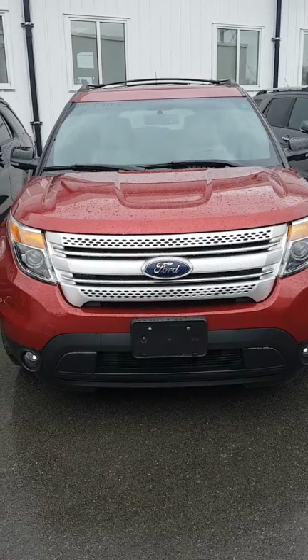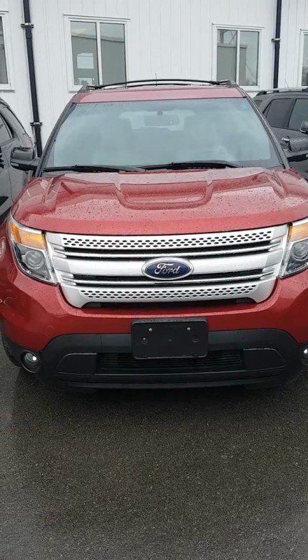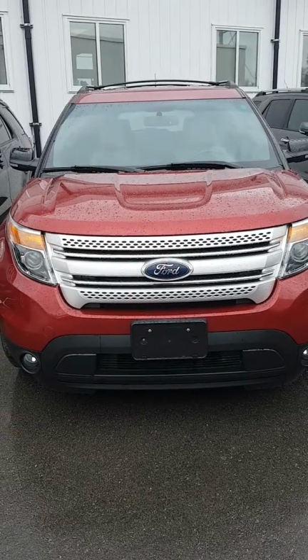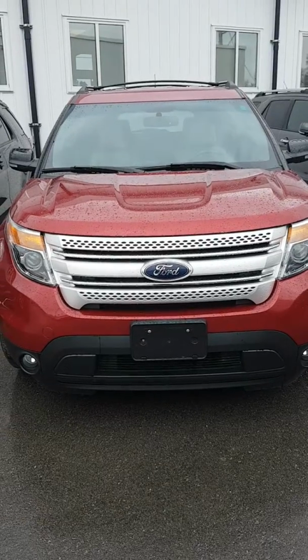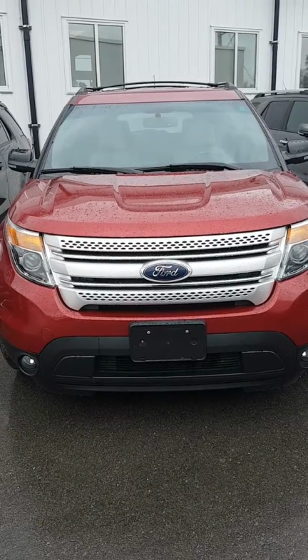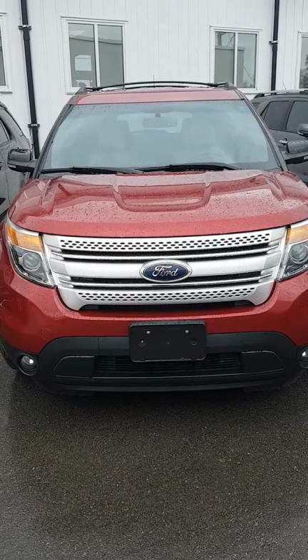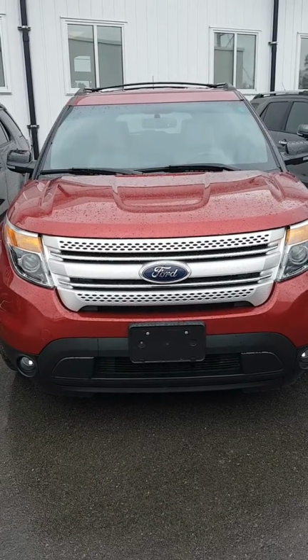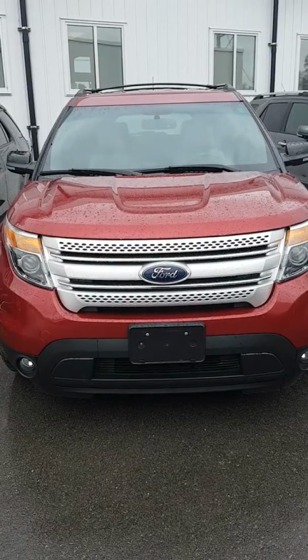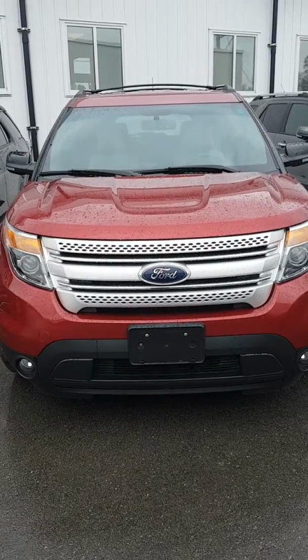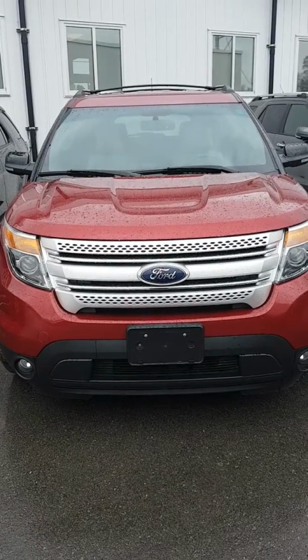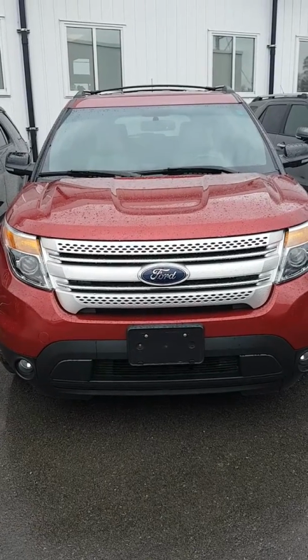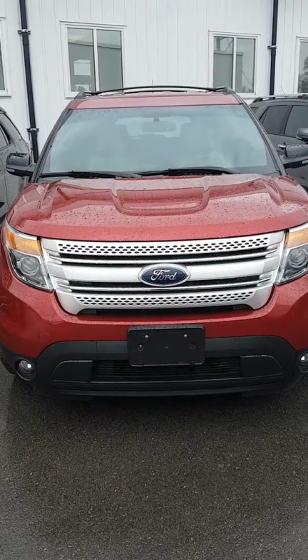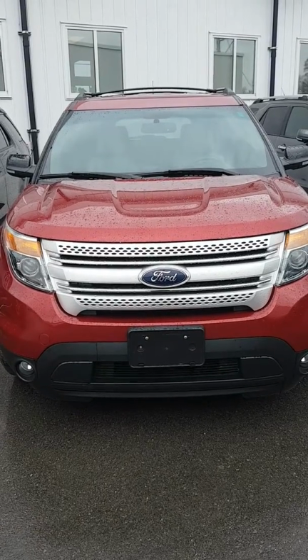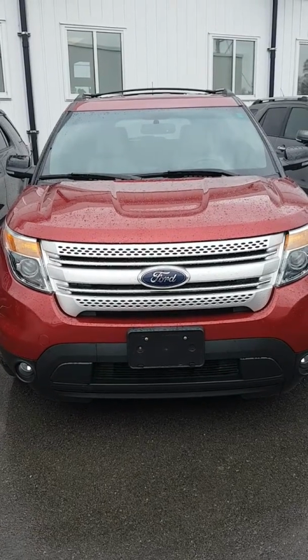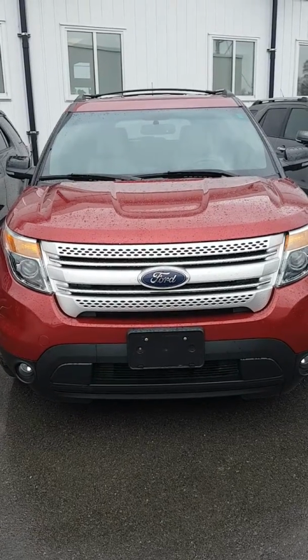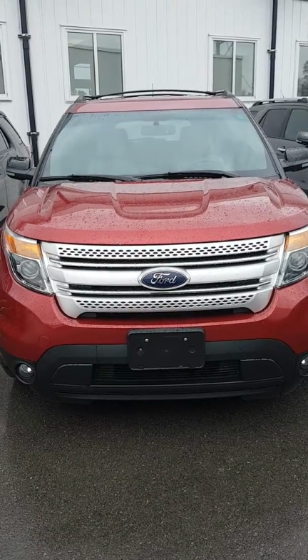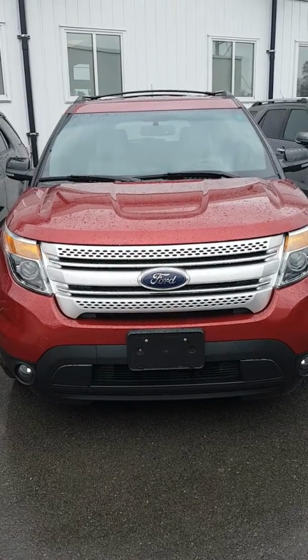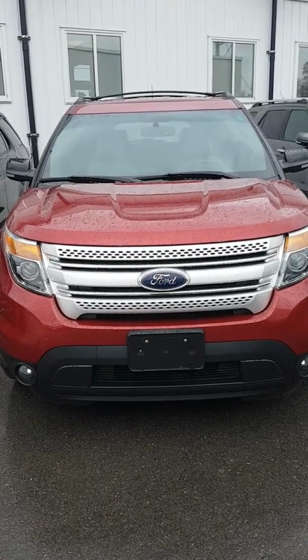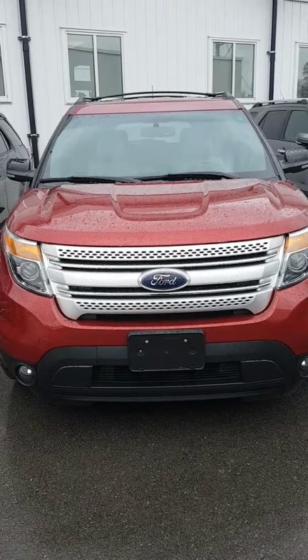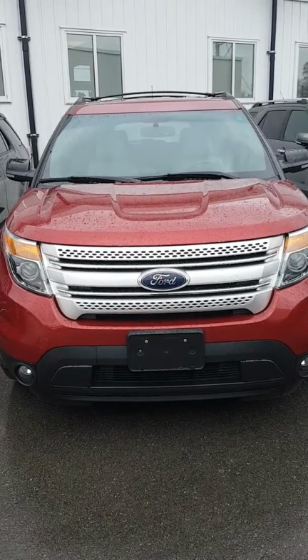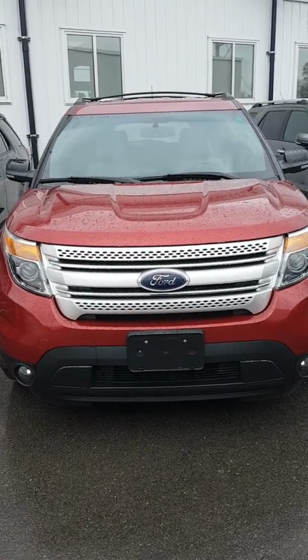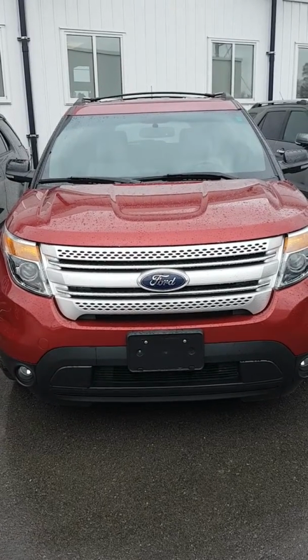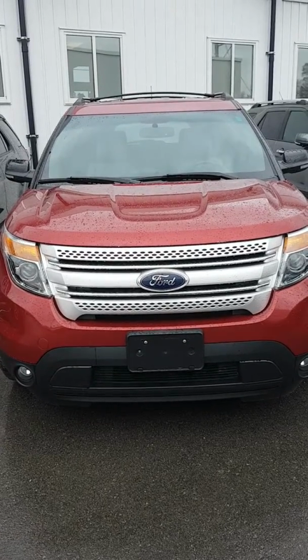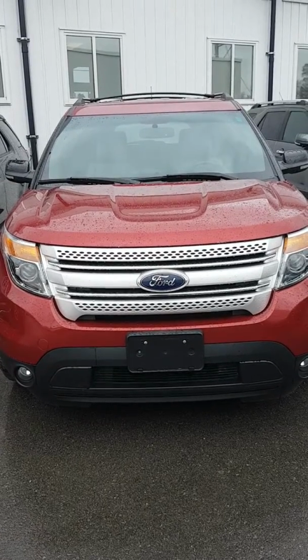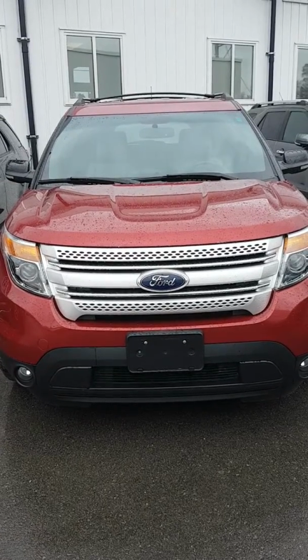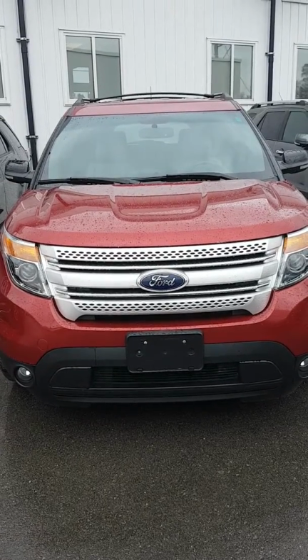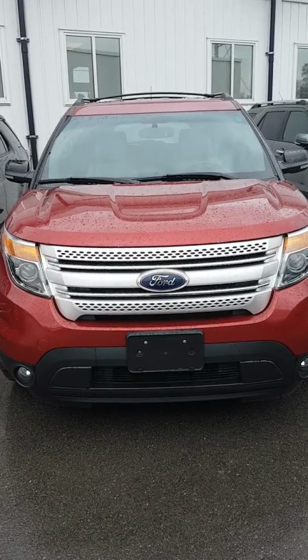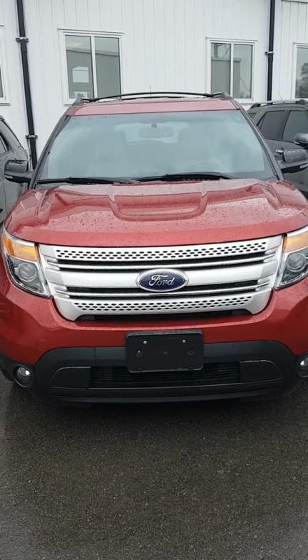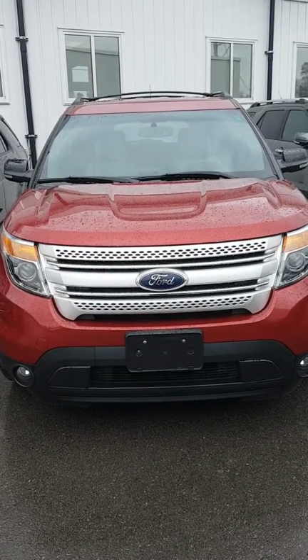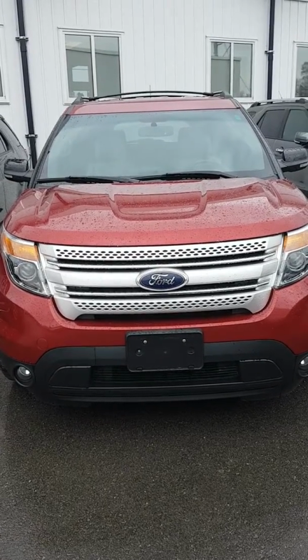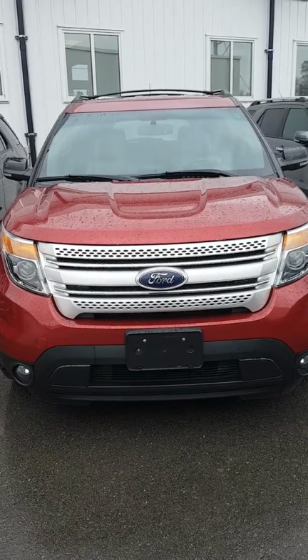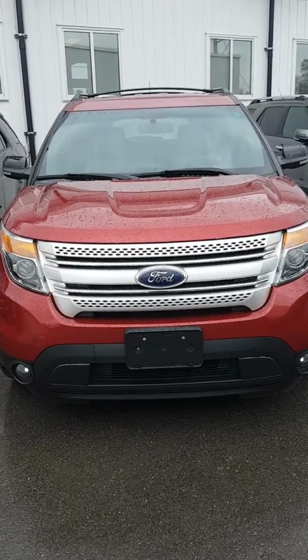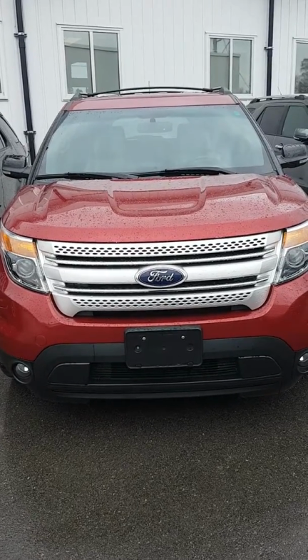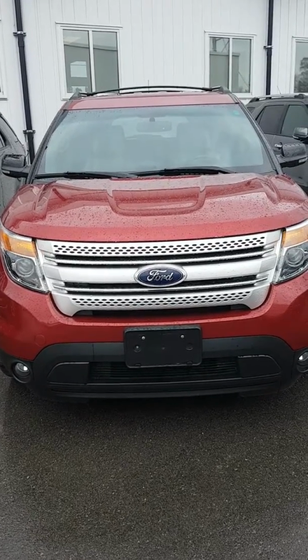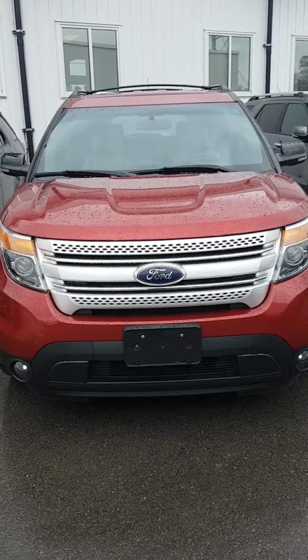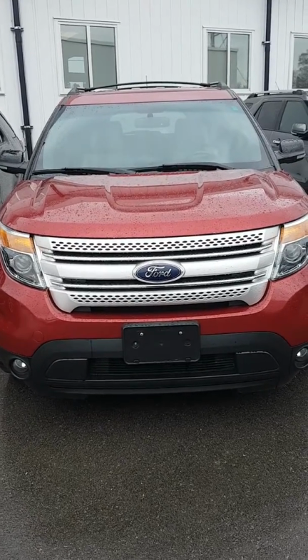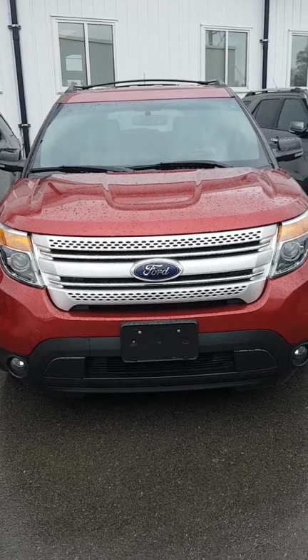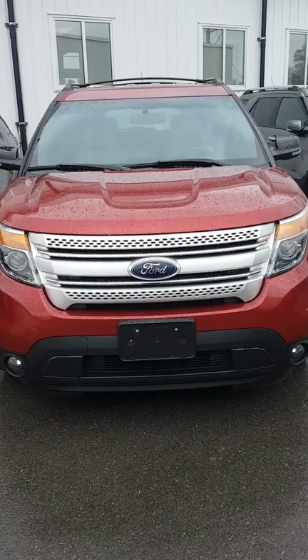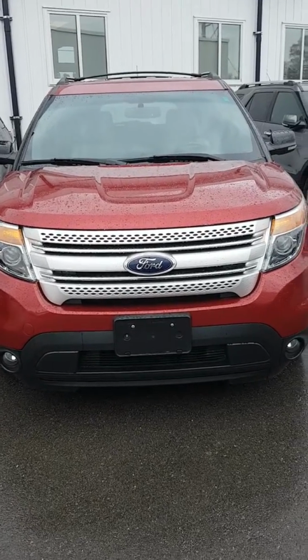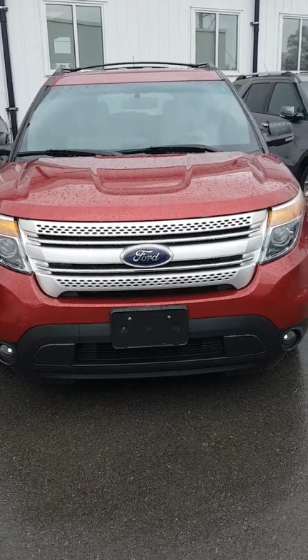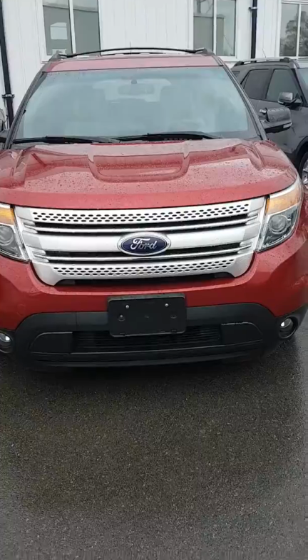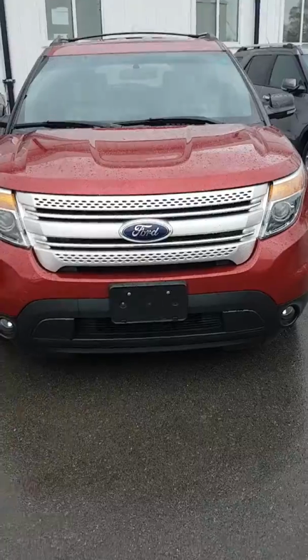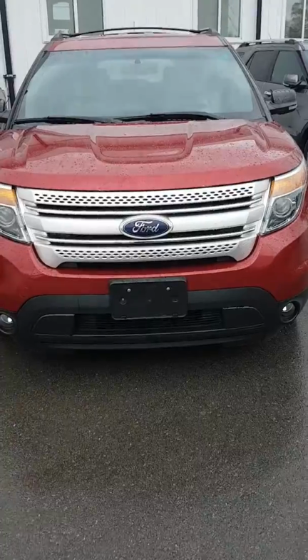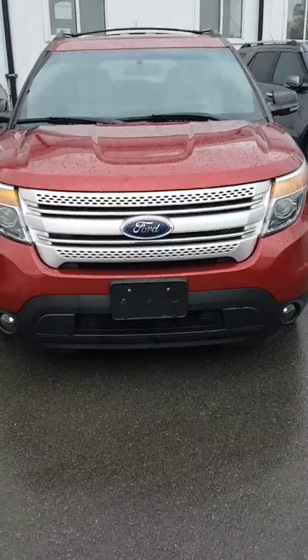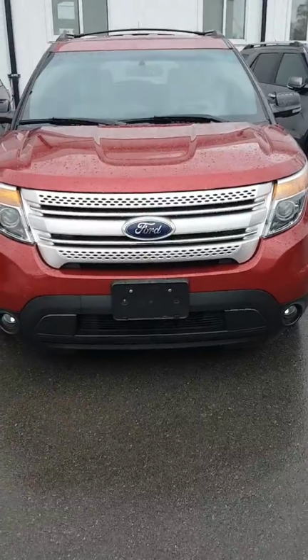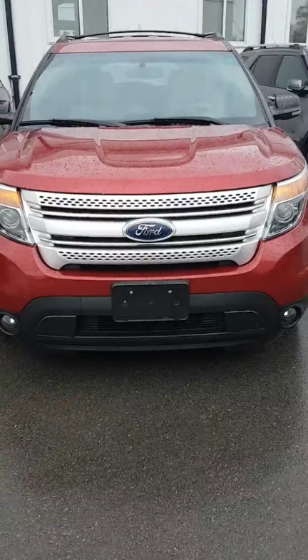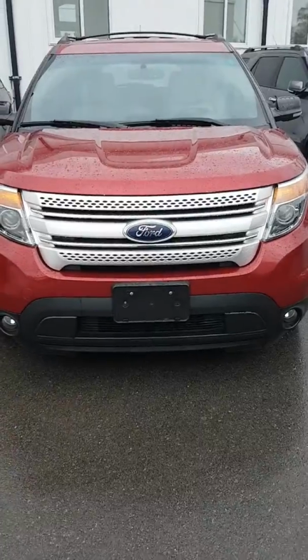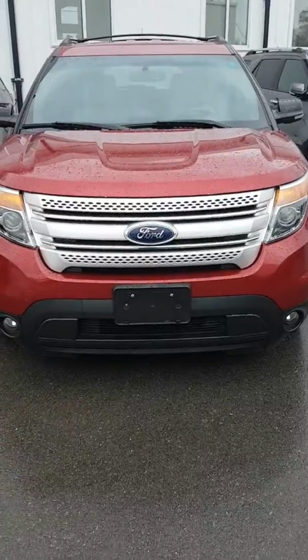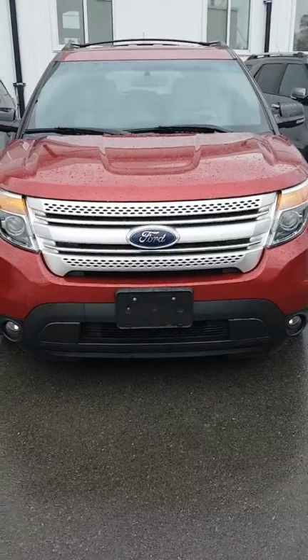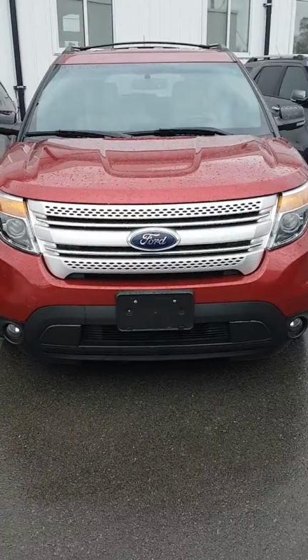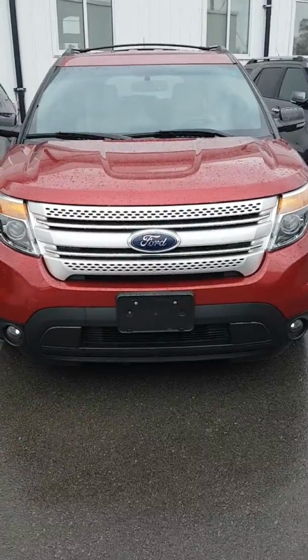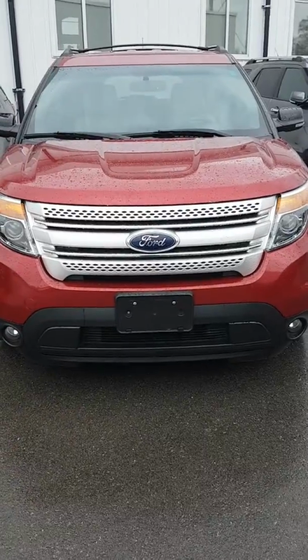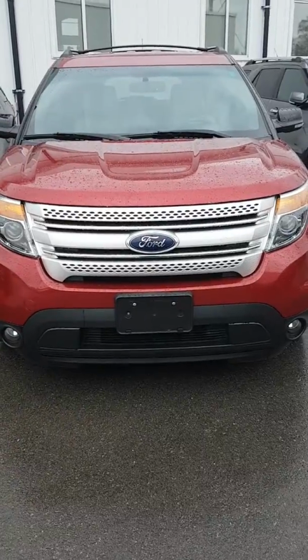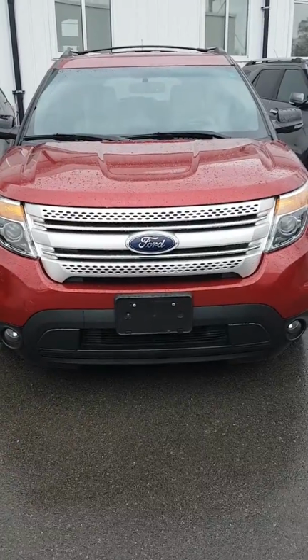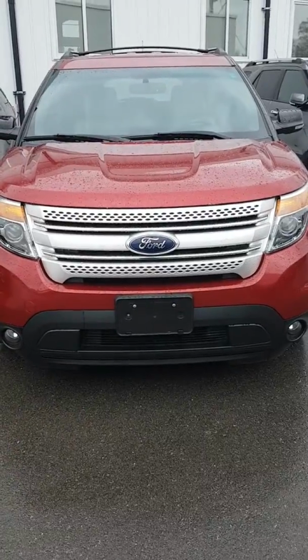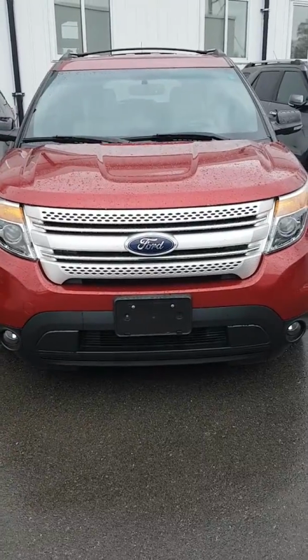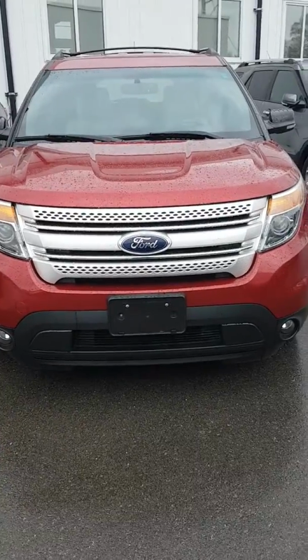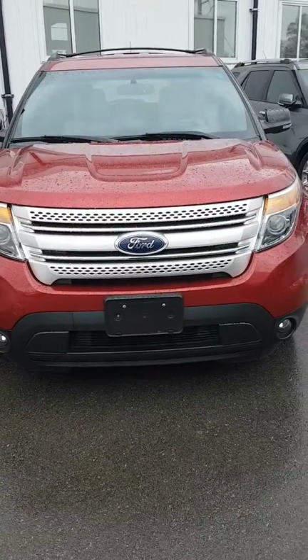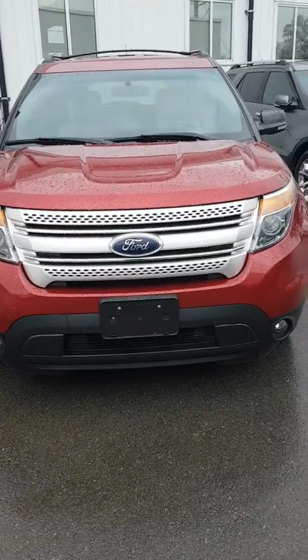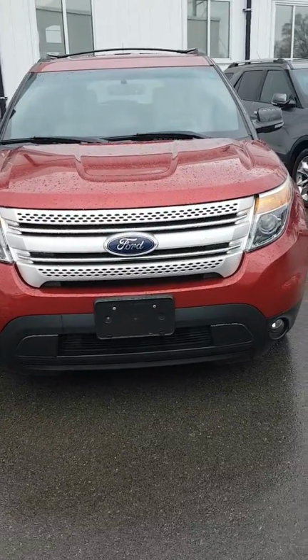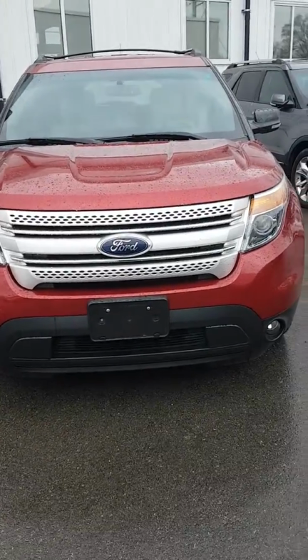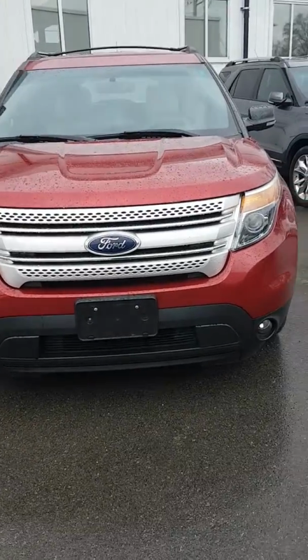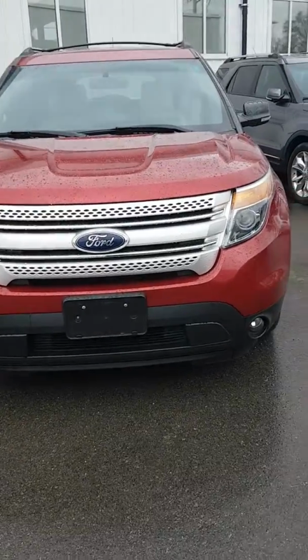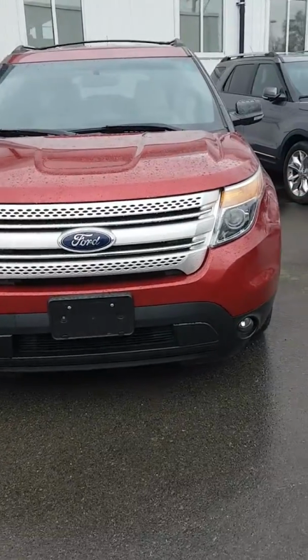Parker Vane Beast here from Highbury Ford. I'm doing a quick video walk around of this 2013 Ford Explorer XLT.